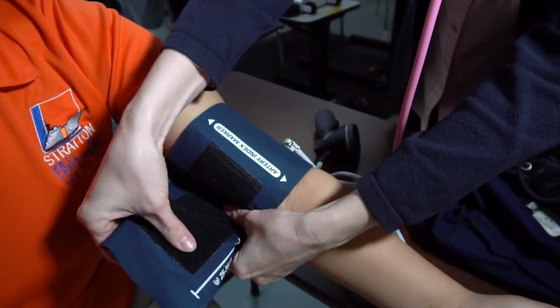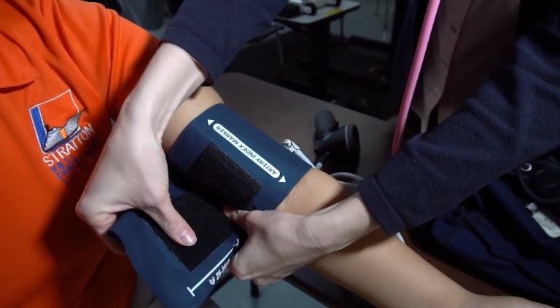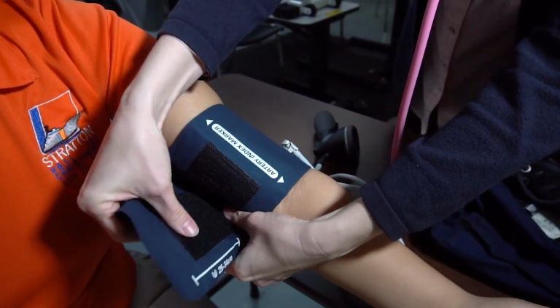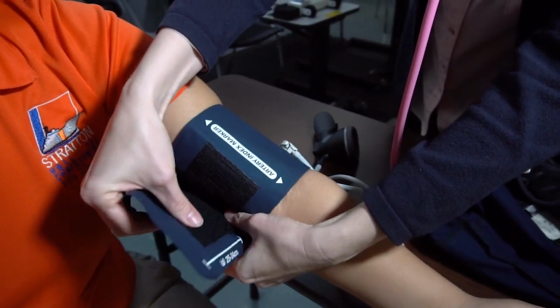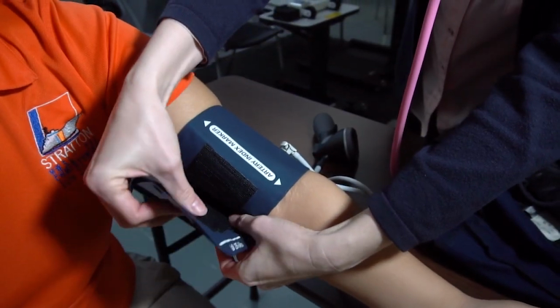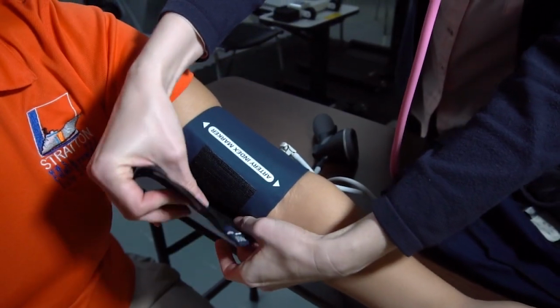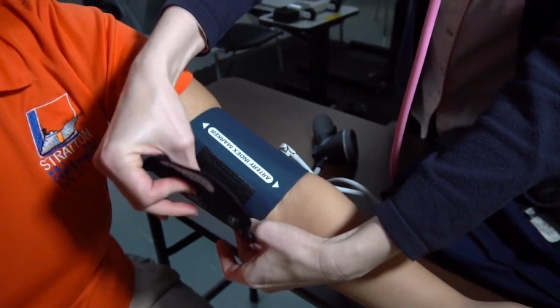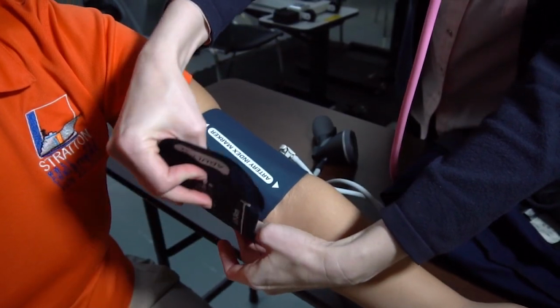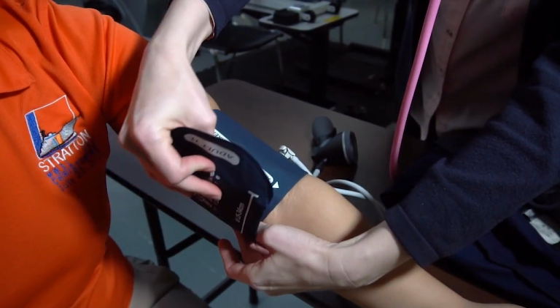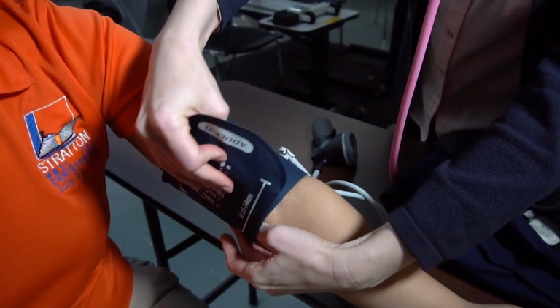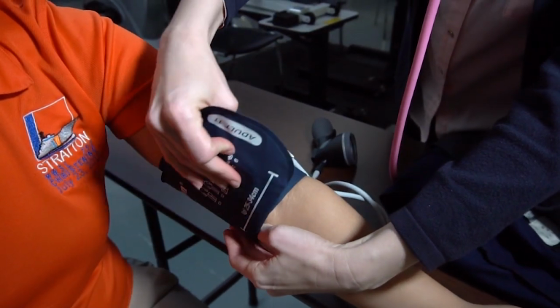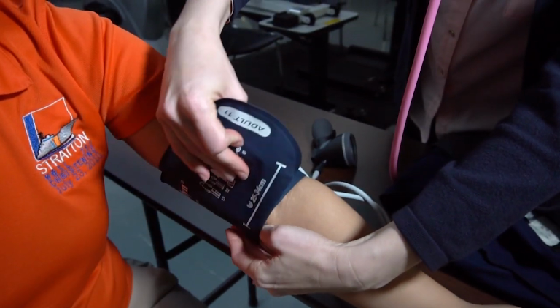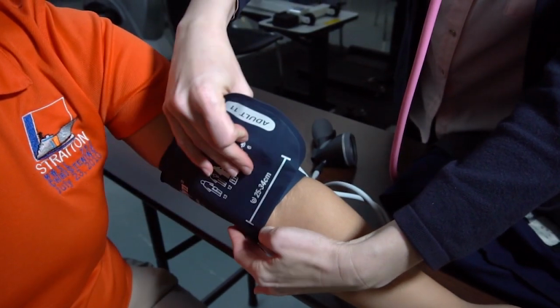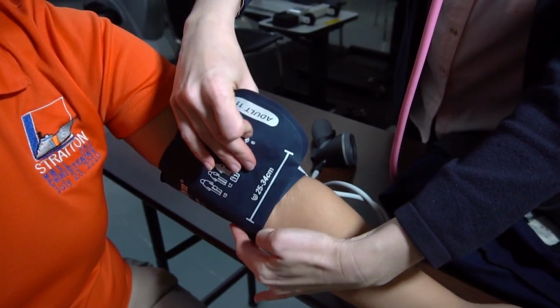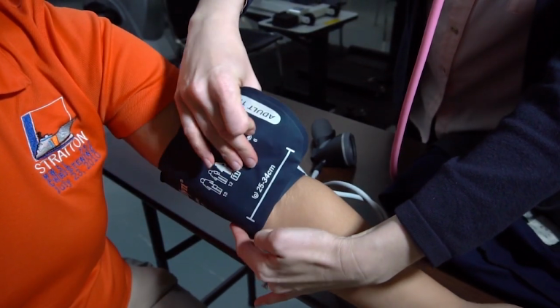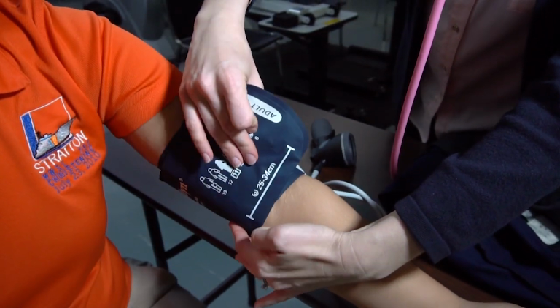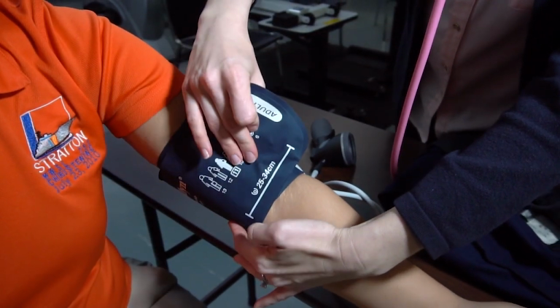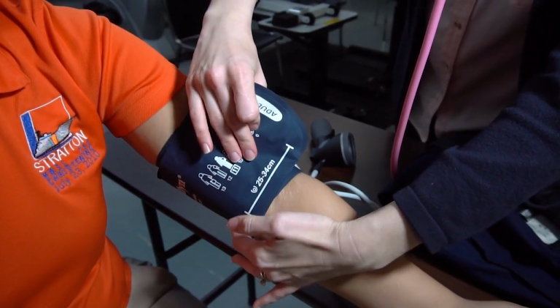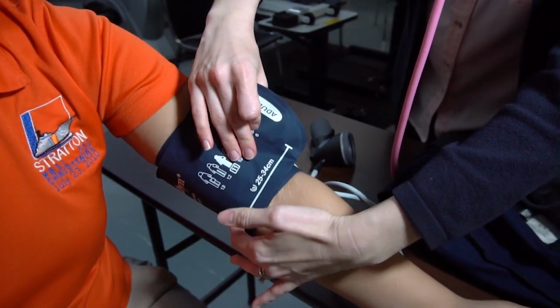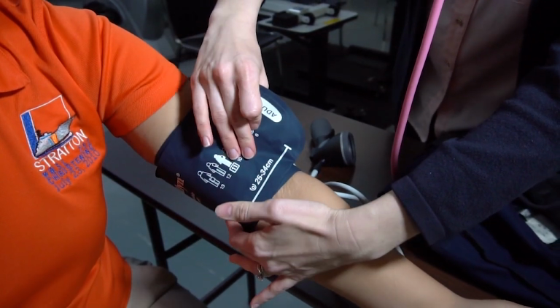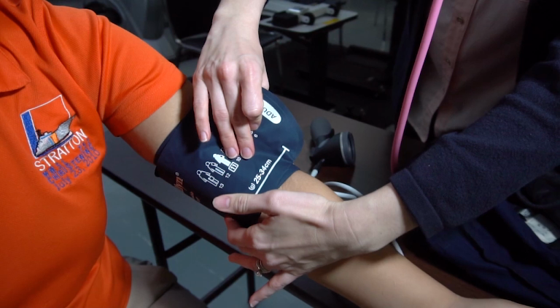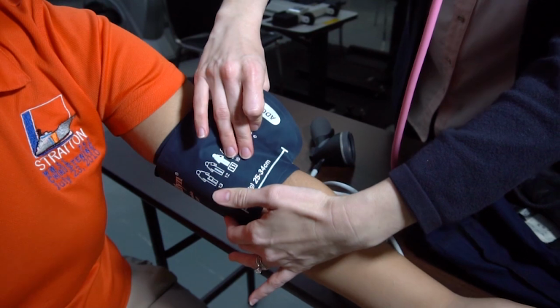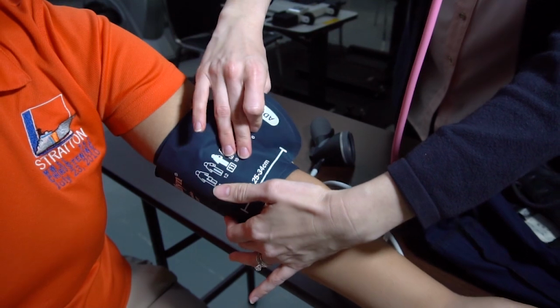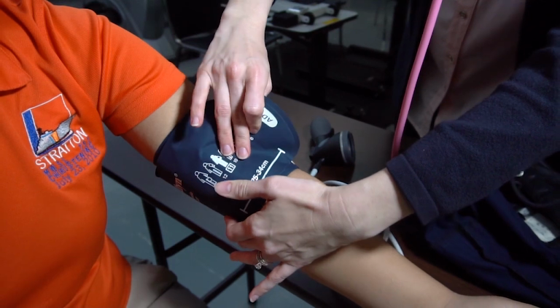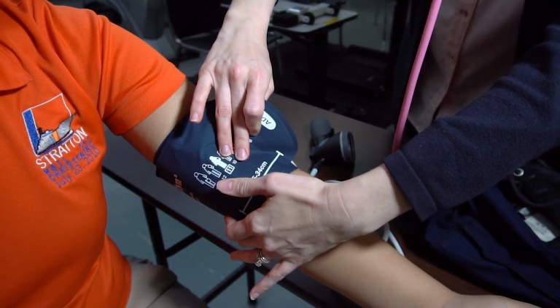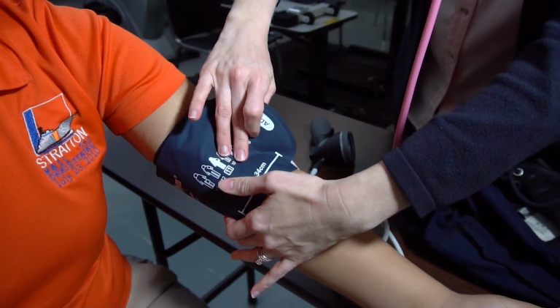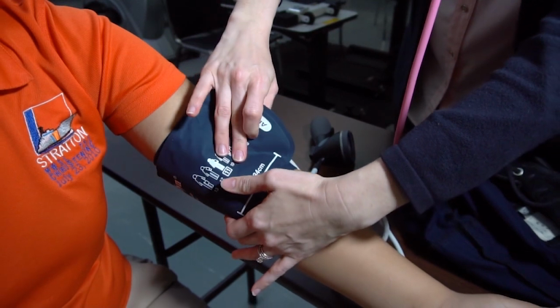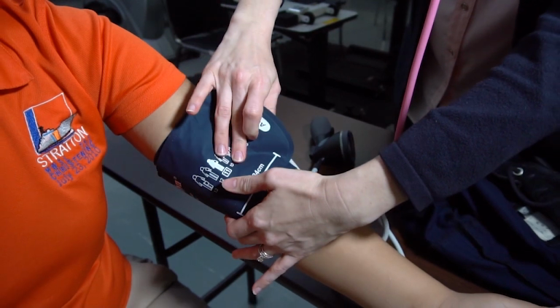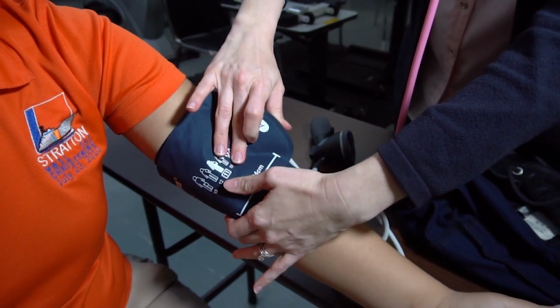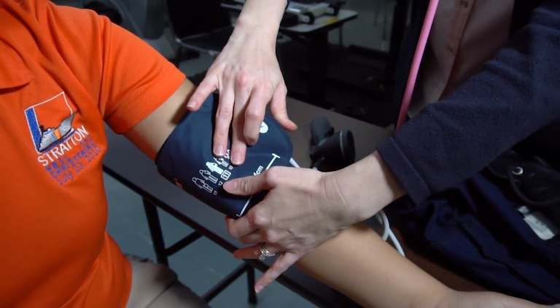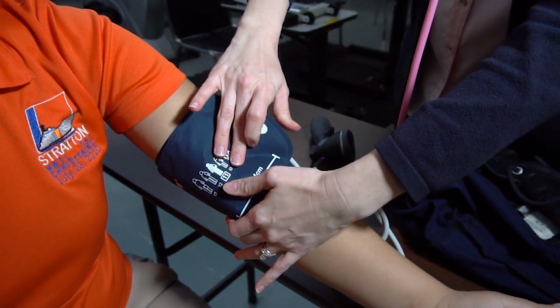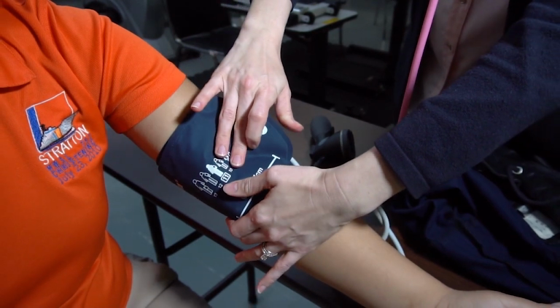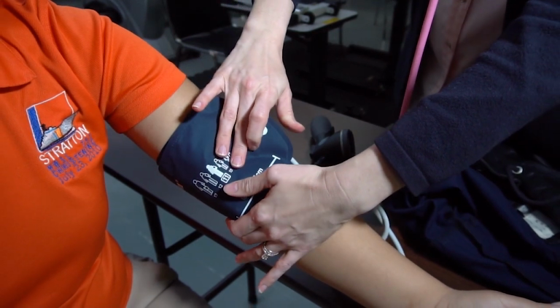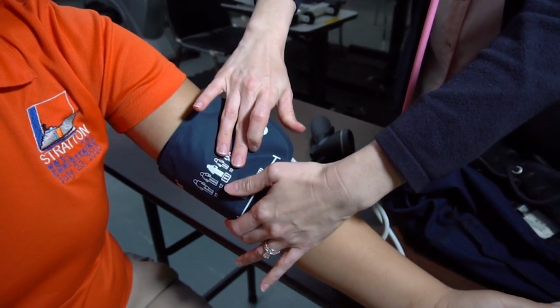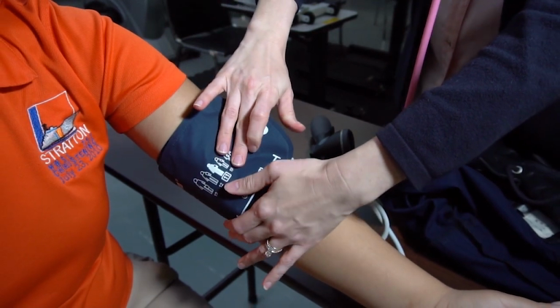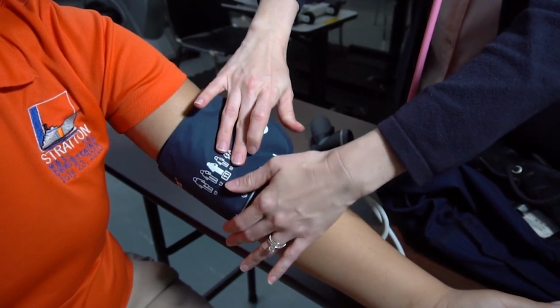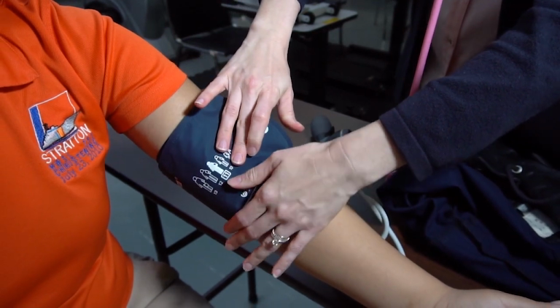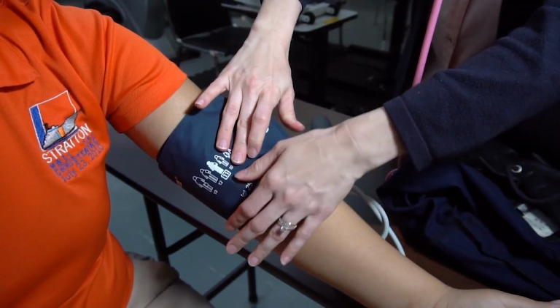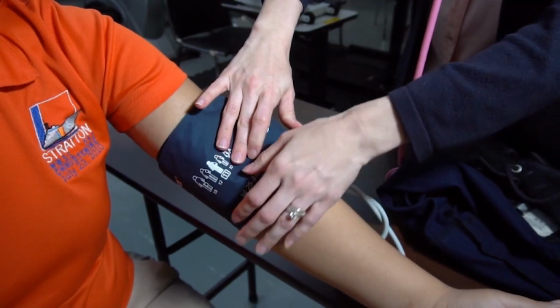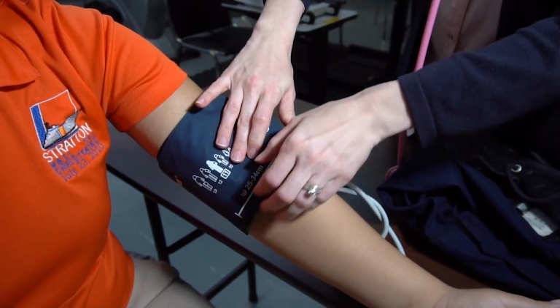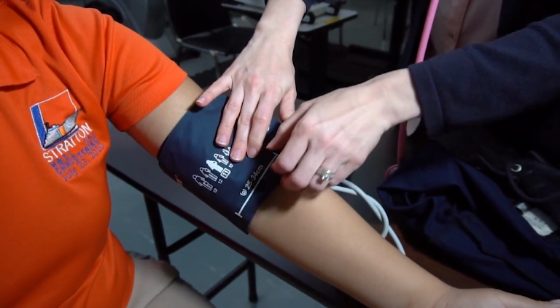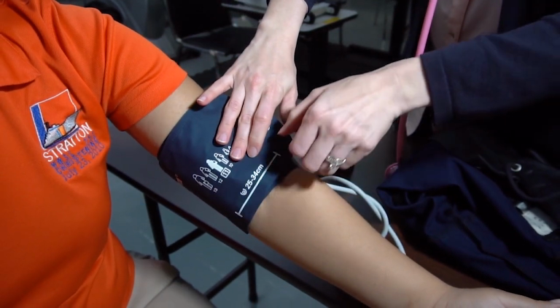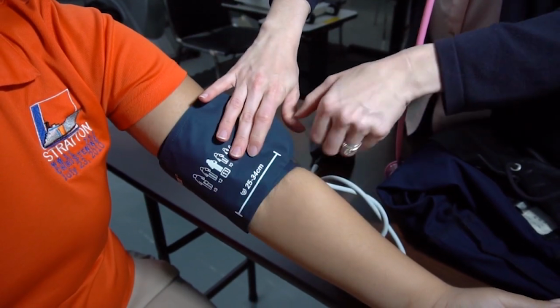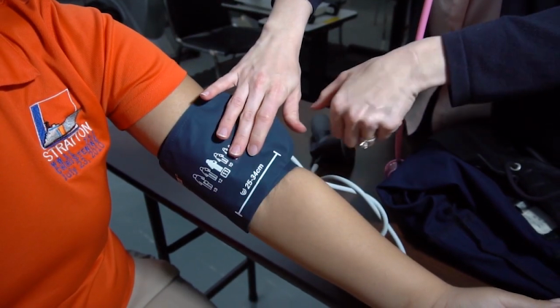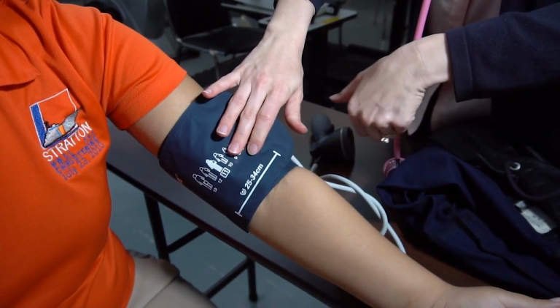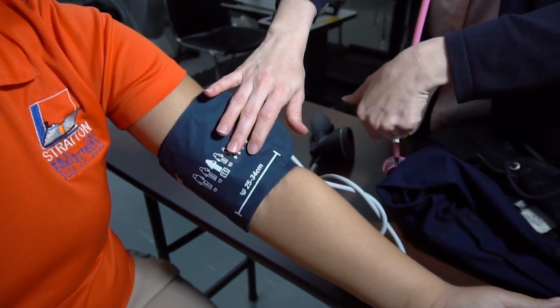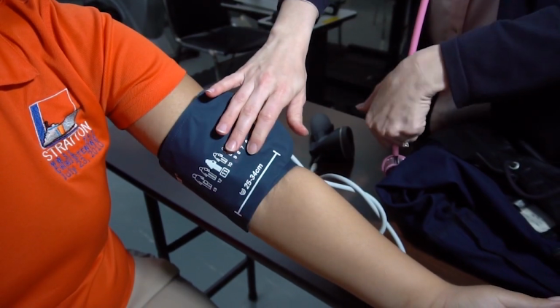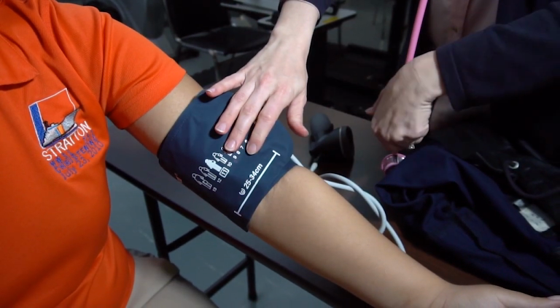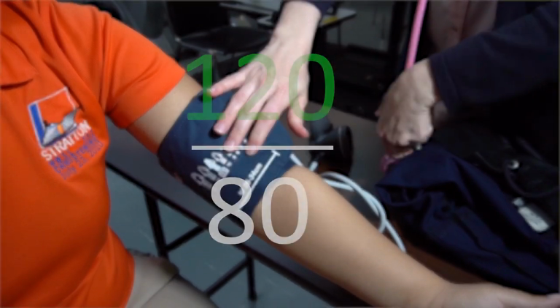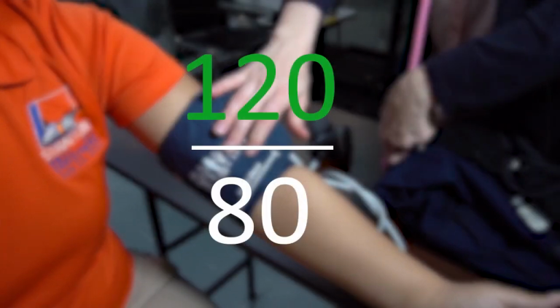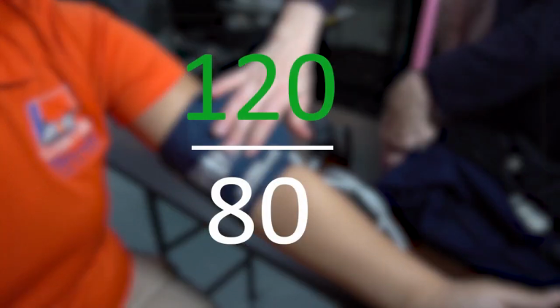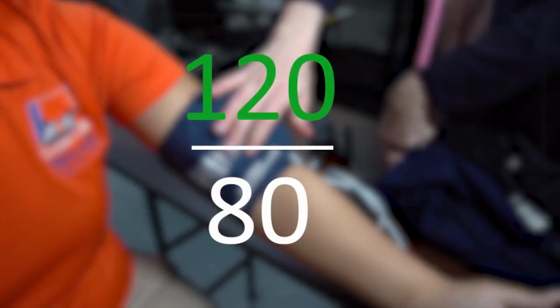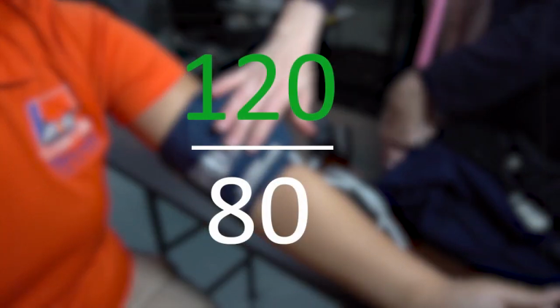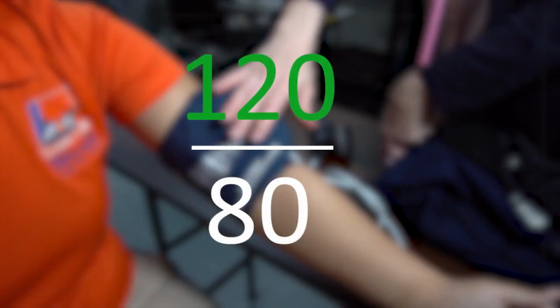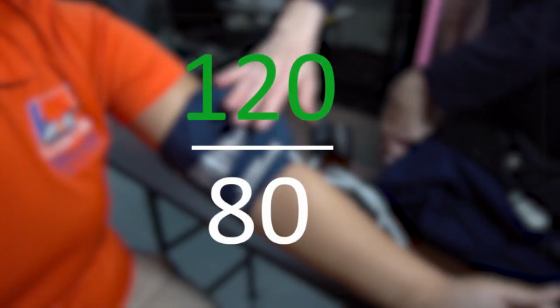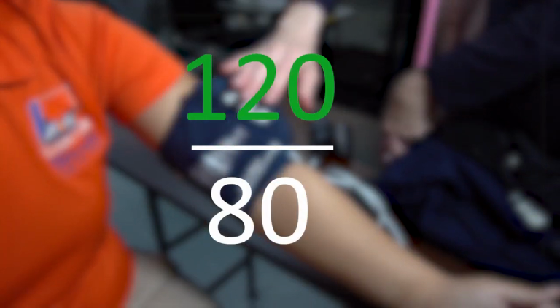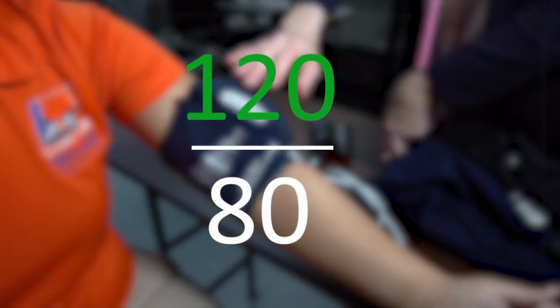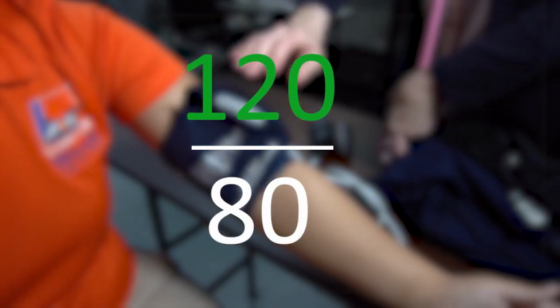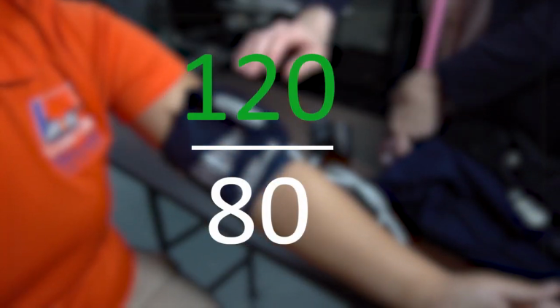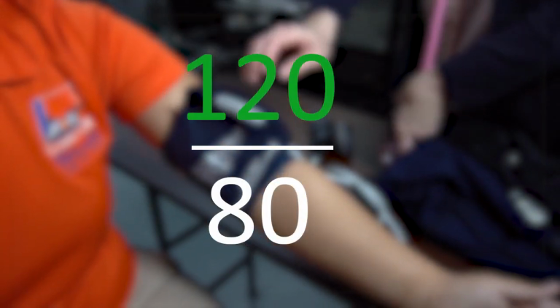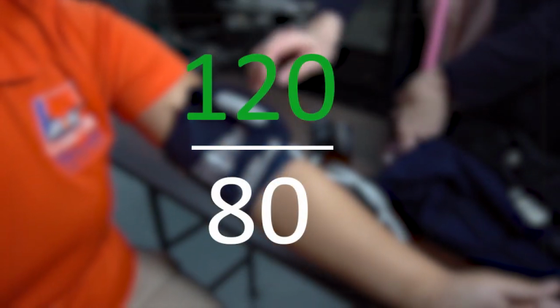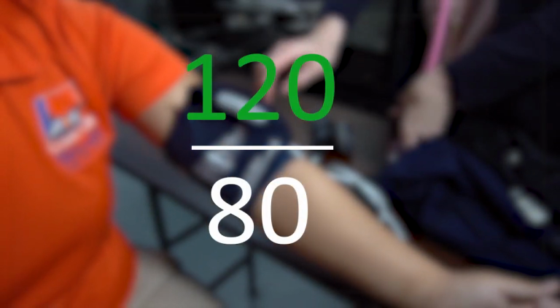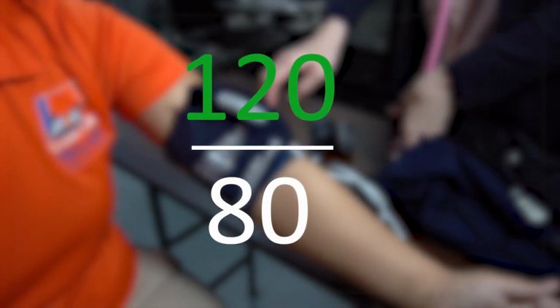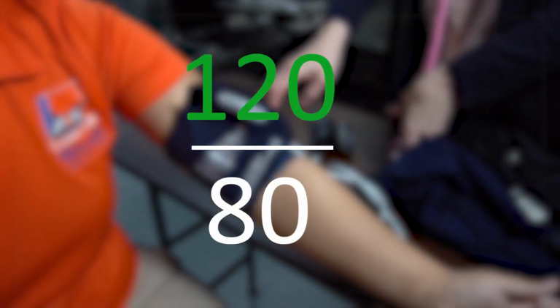You get your blood pressure checked usually through a cuff on your upper arm. Healthy blood pressure is considered 120 over 80.